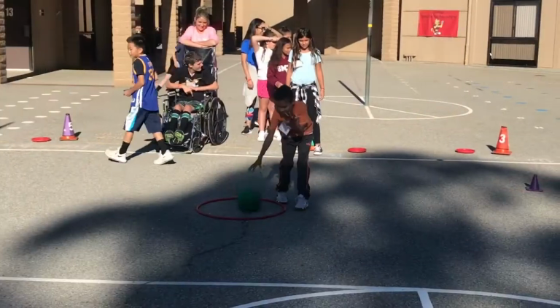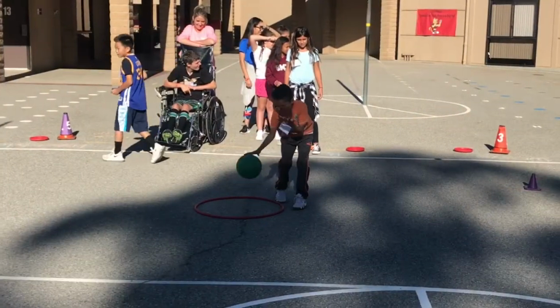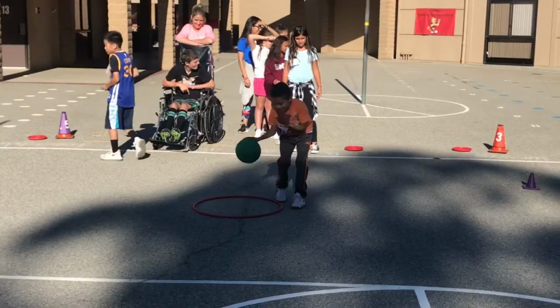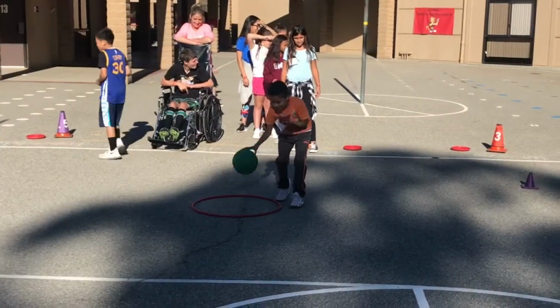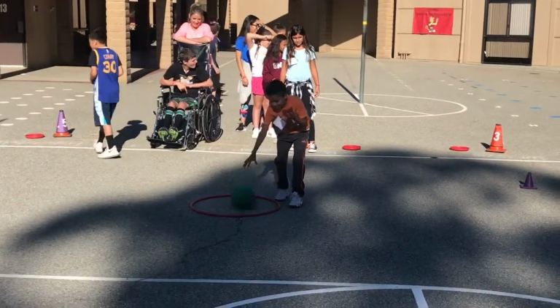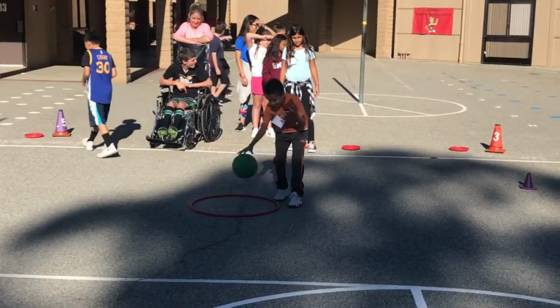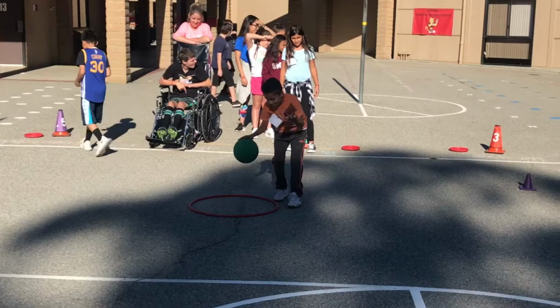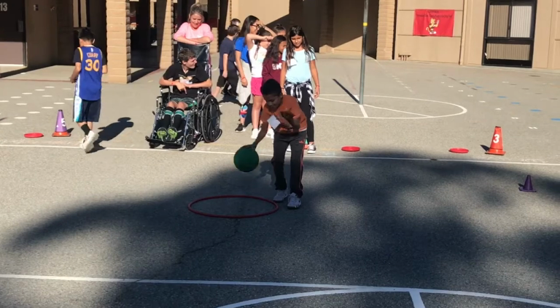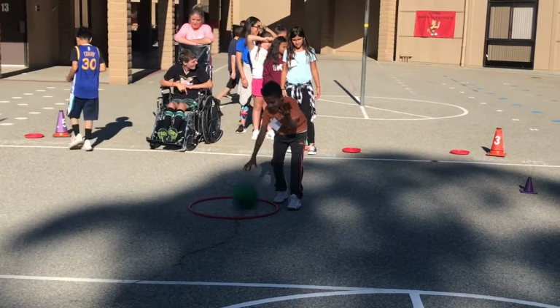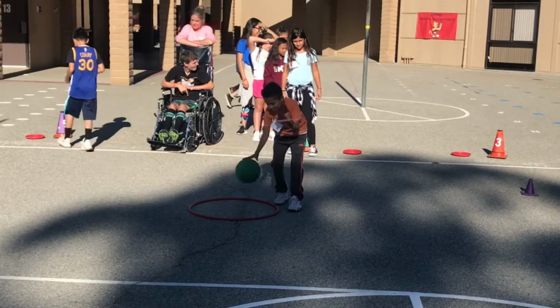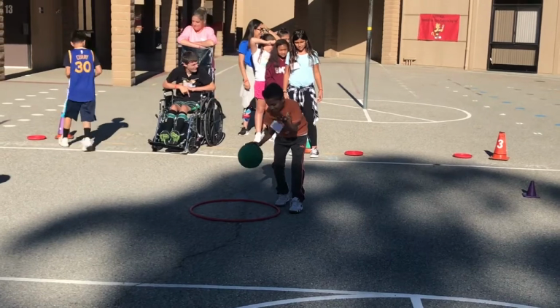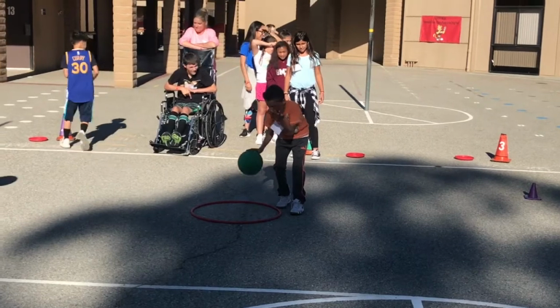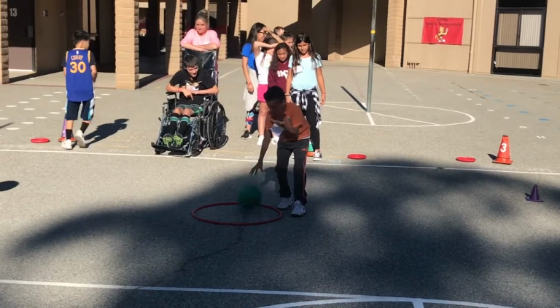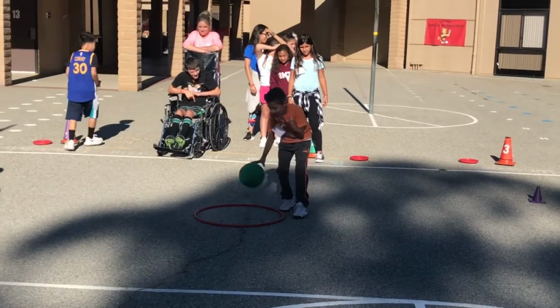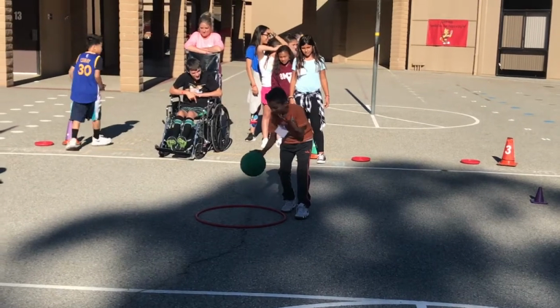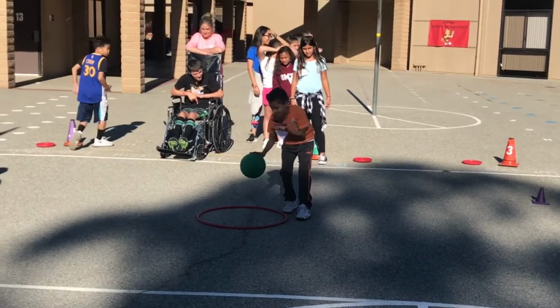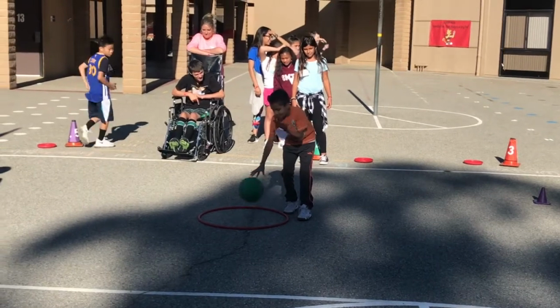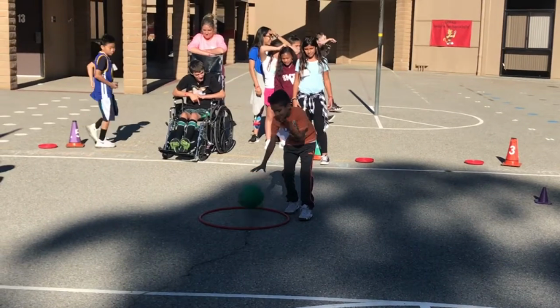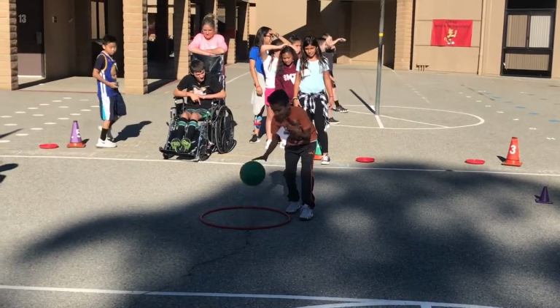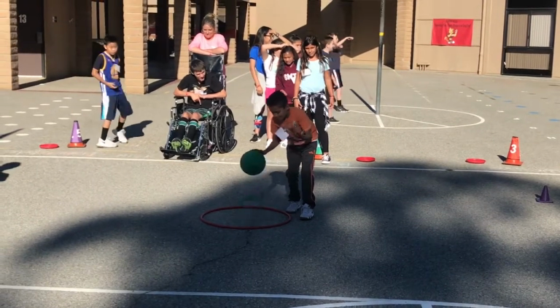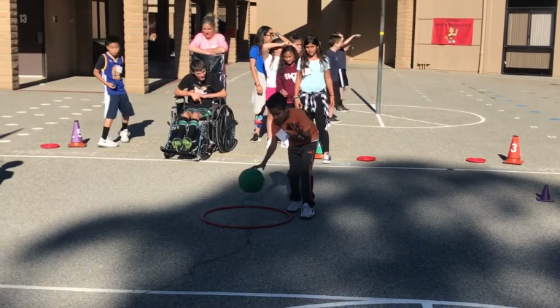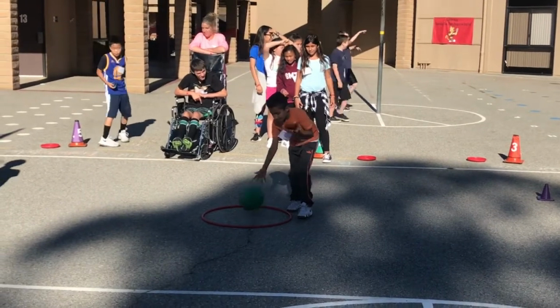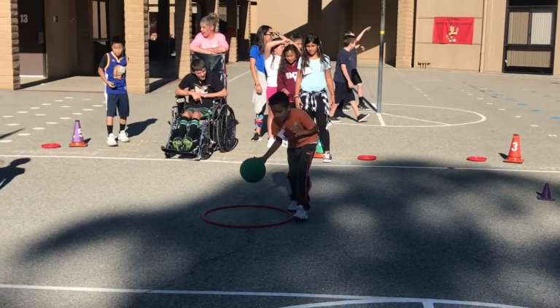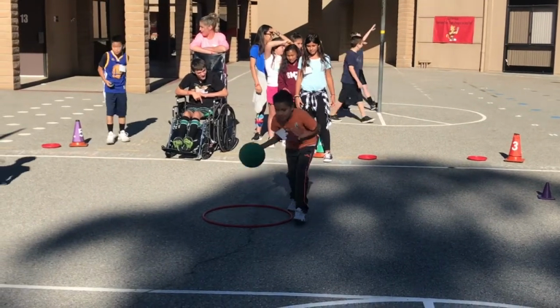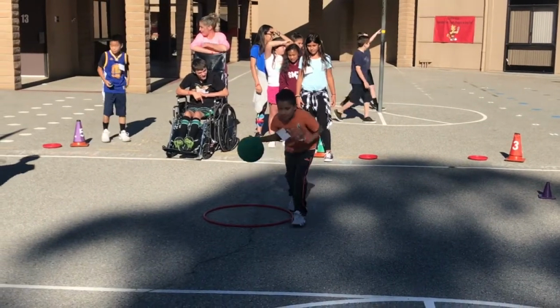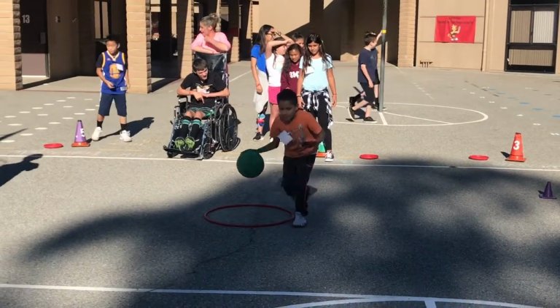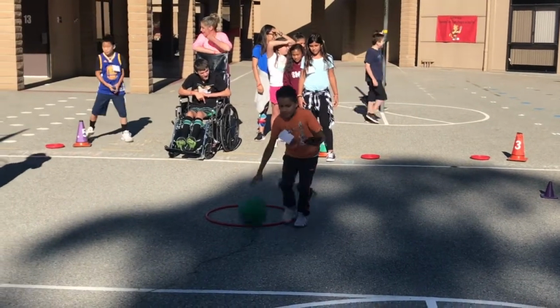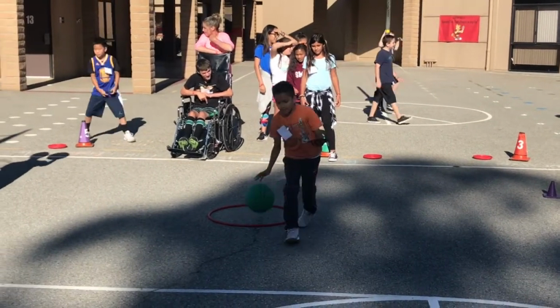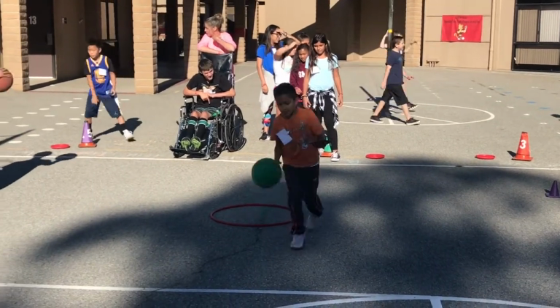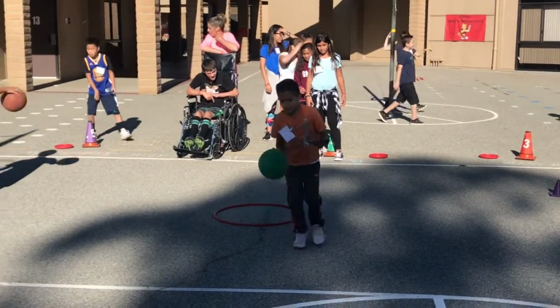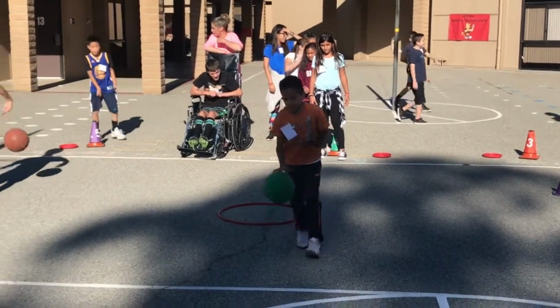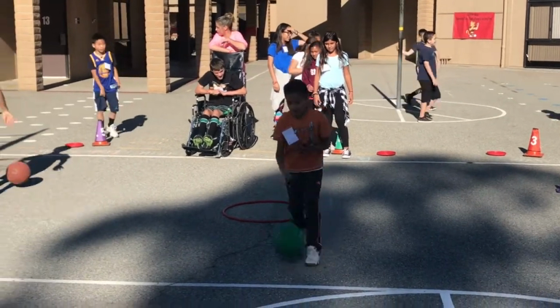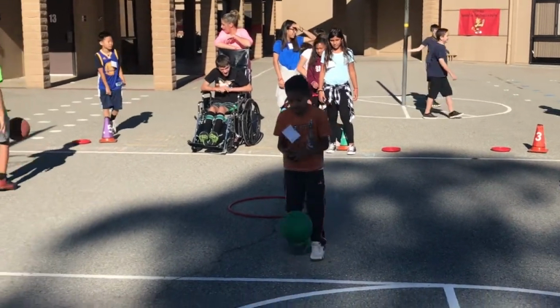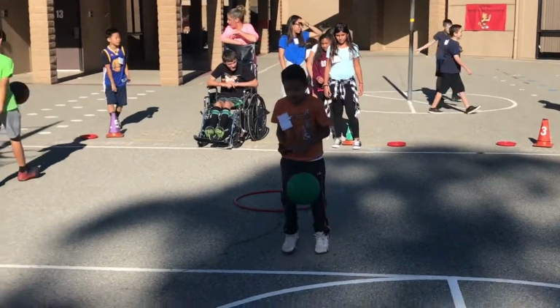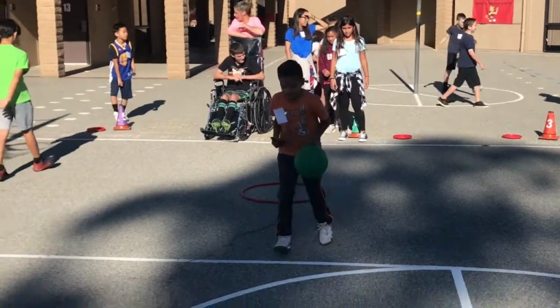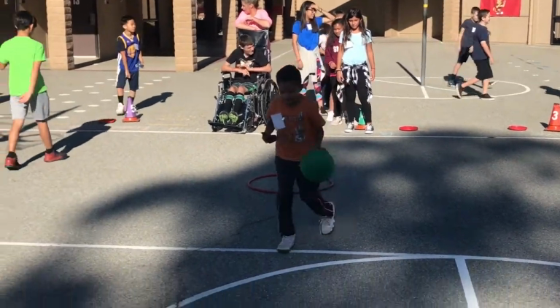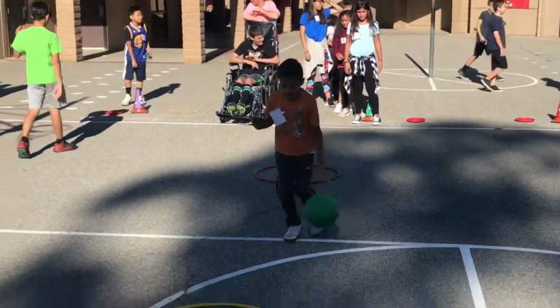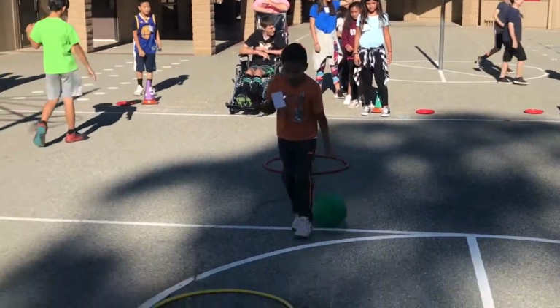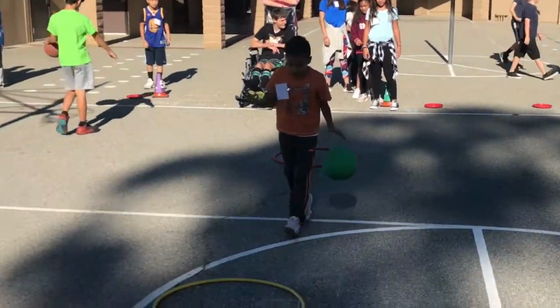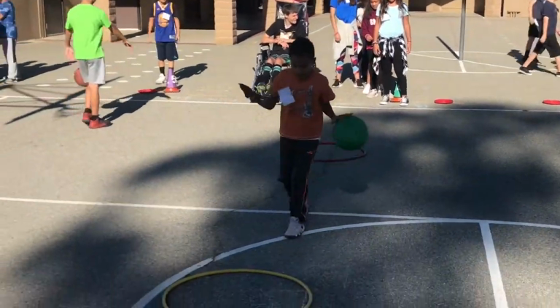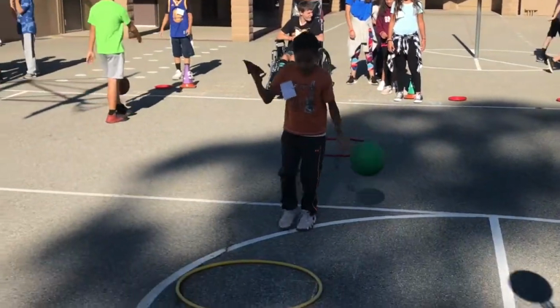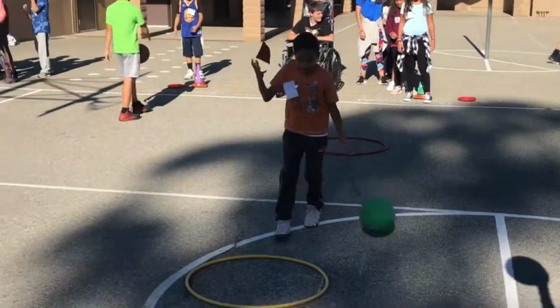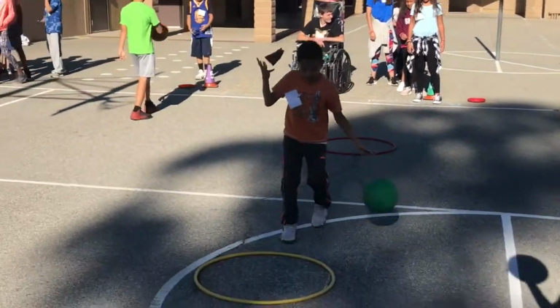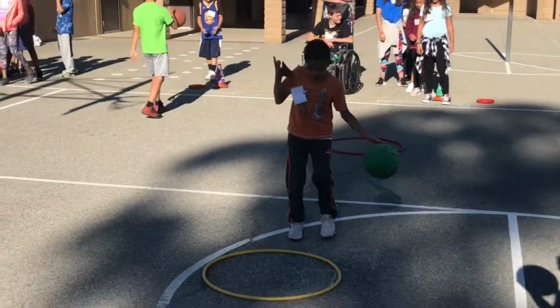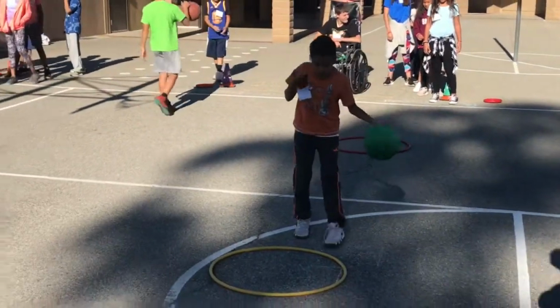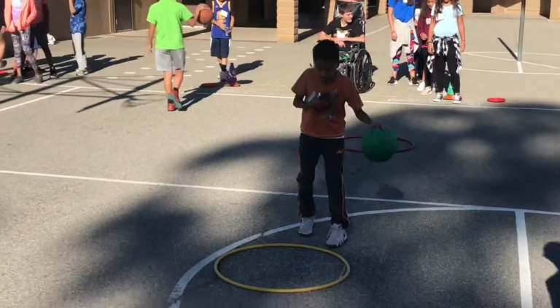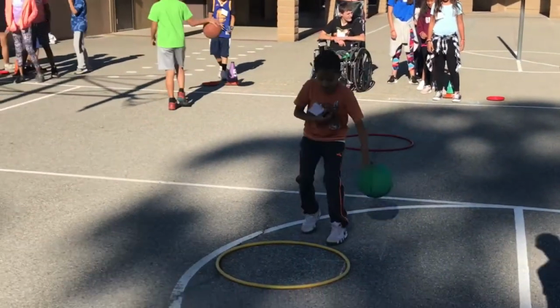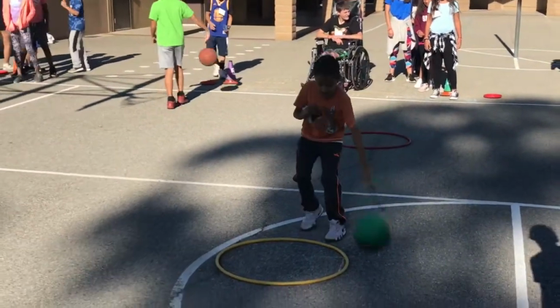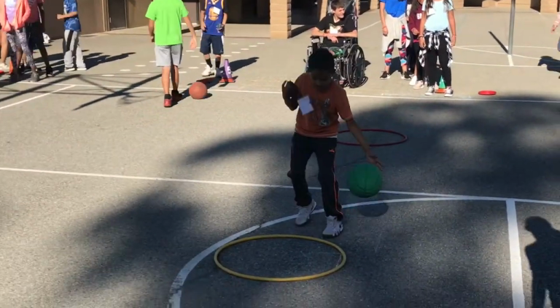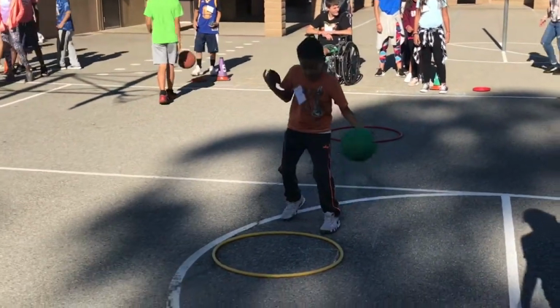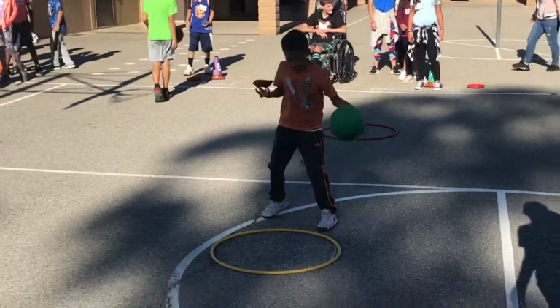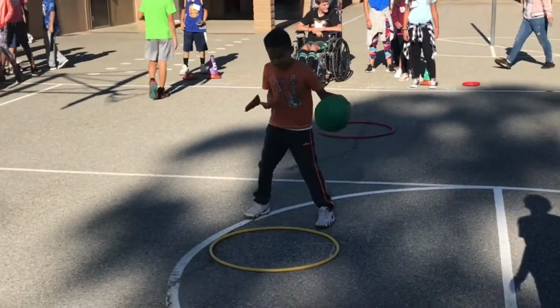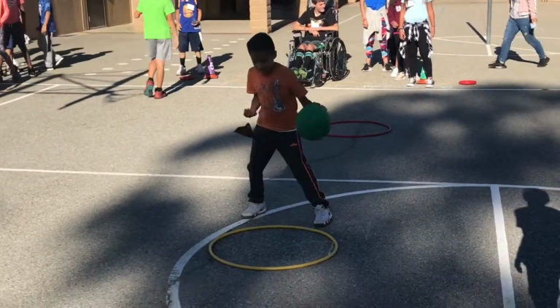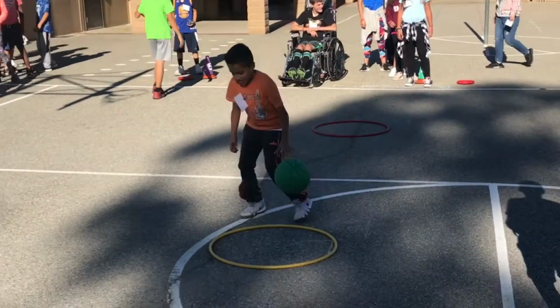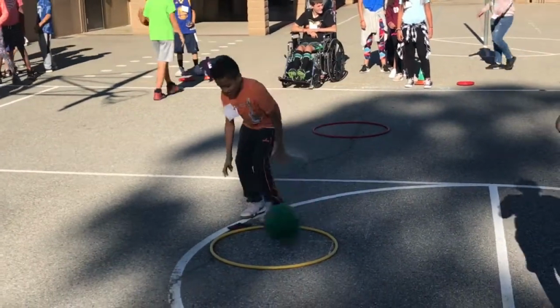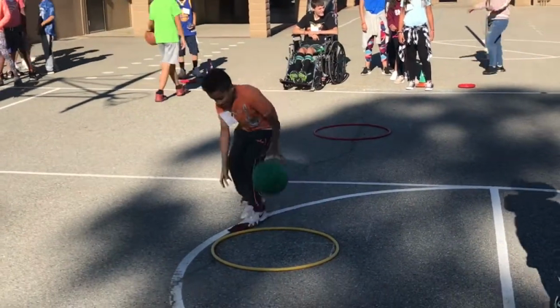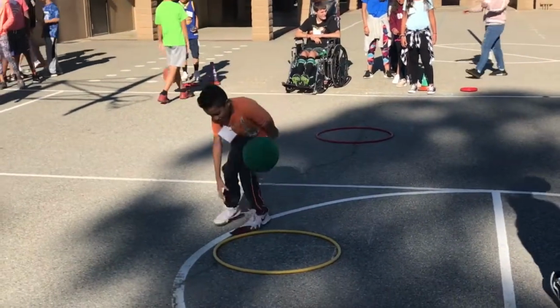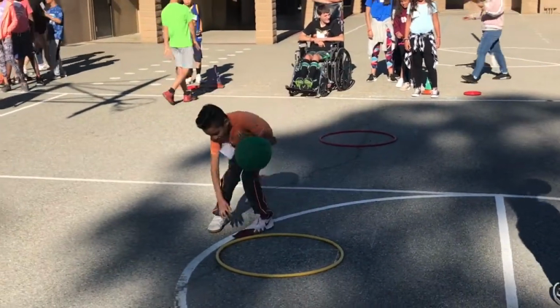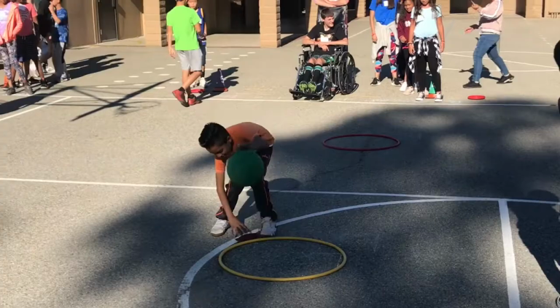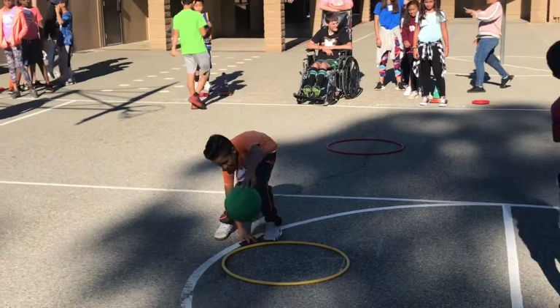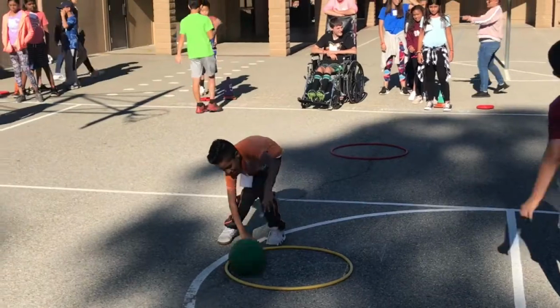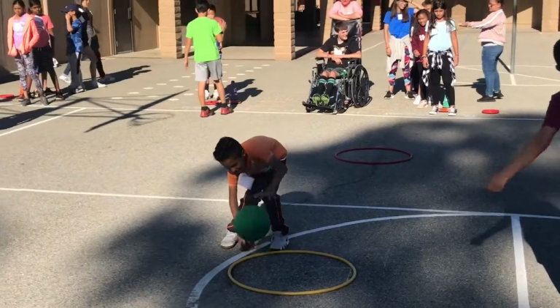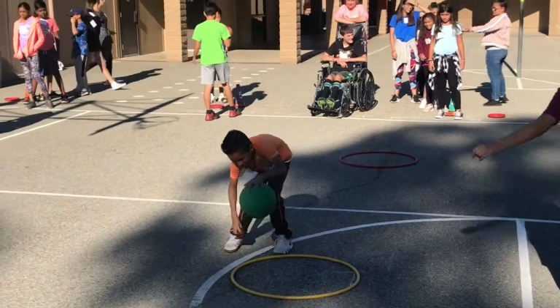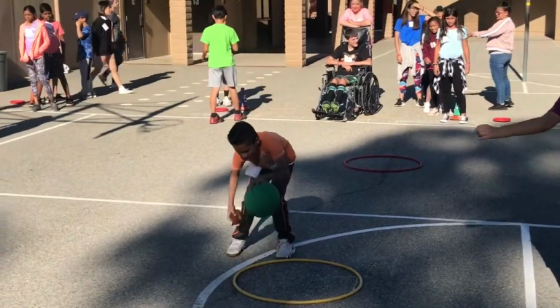For the more experienced students, we allowed them to toss a beanbag in the air with one hand while dribbling the basketball with the other, which kept them engaged and challenged.